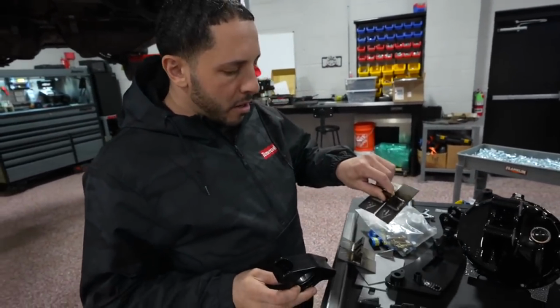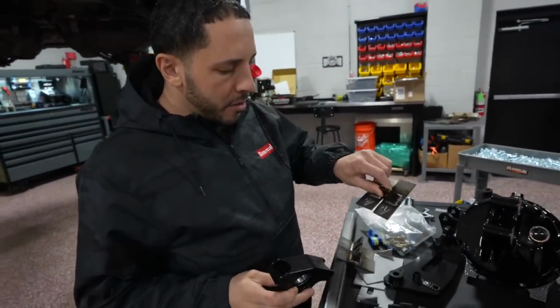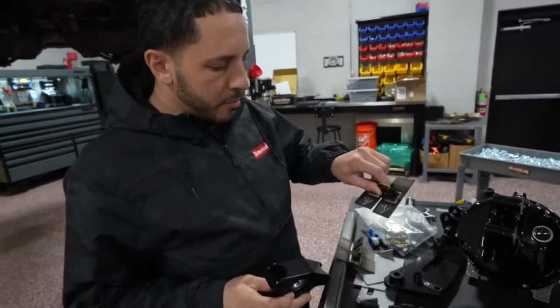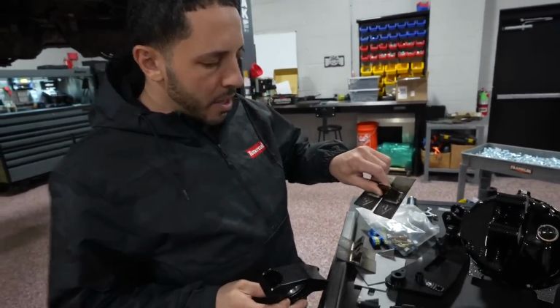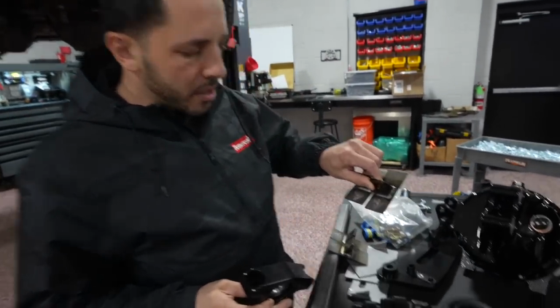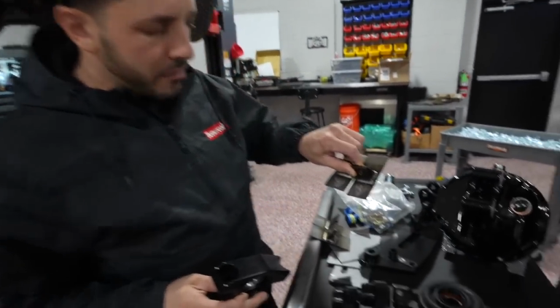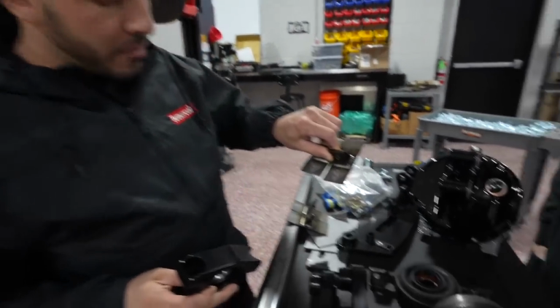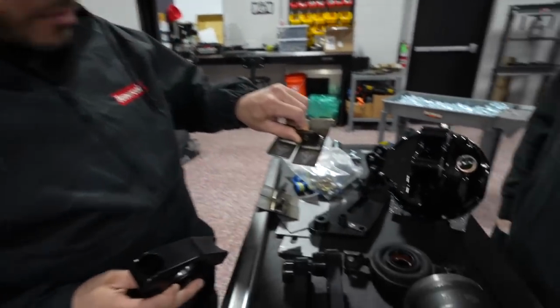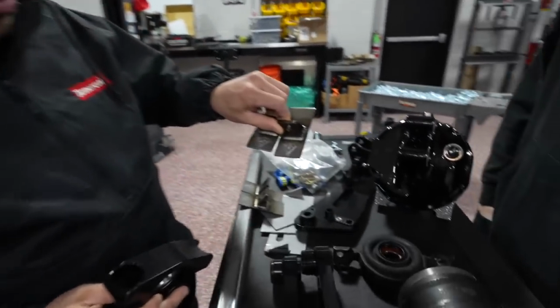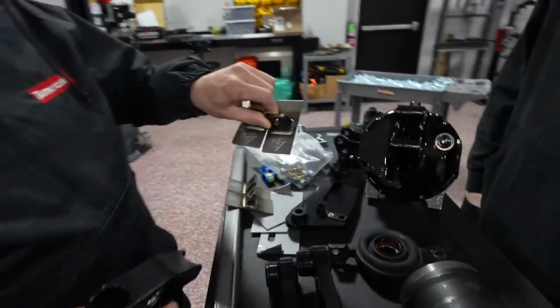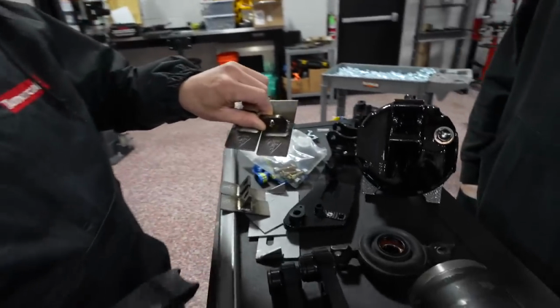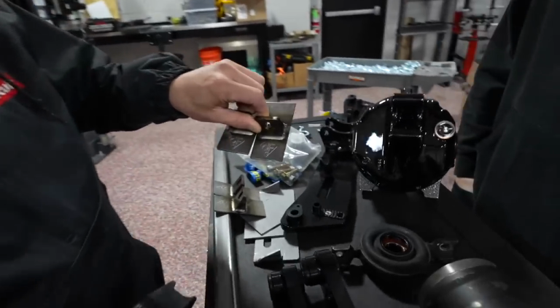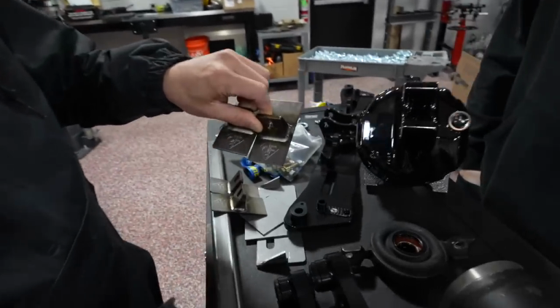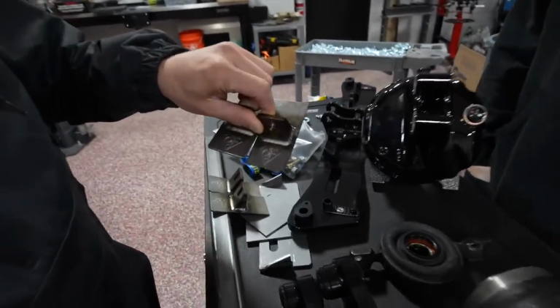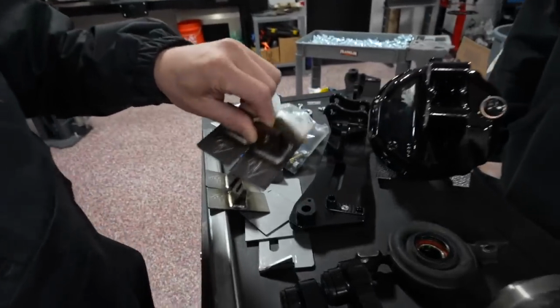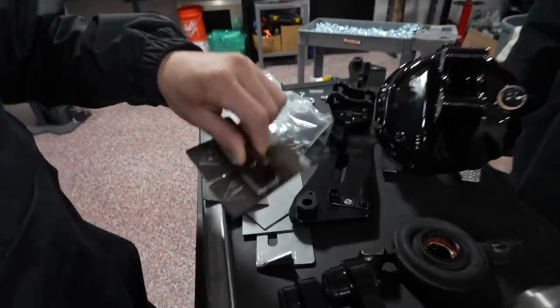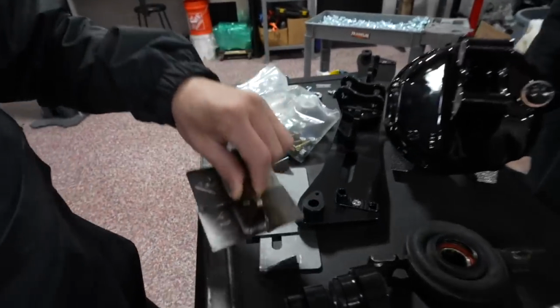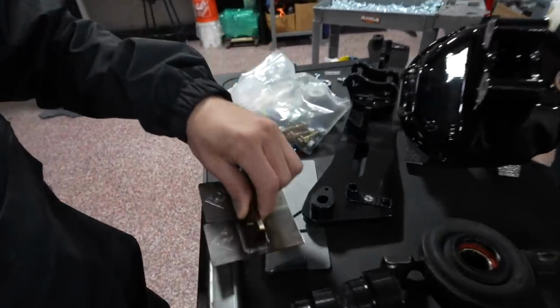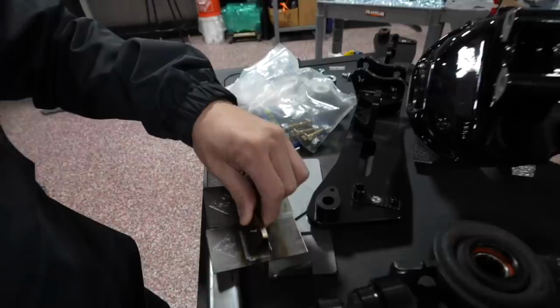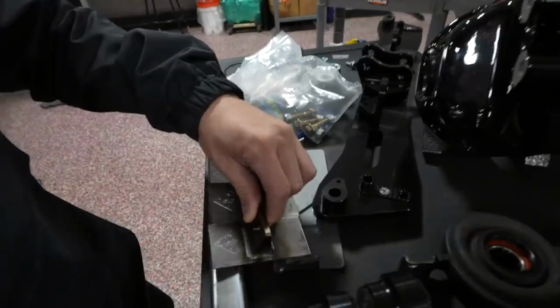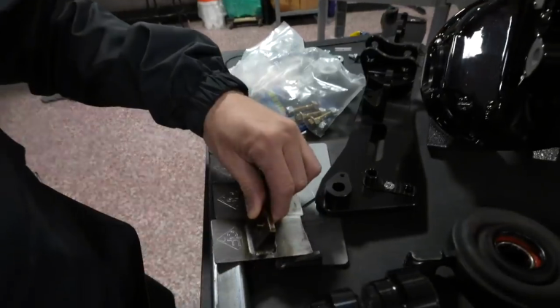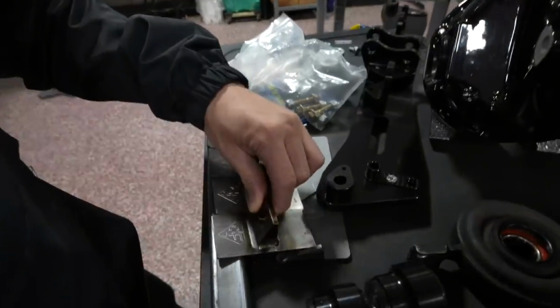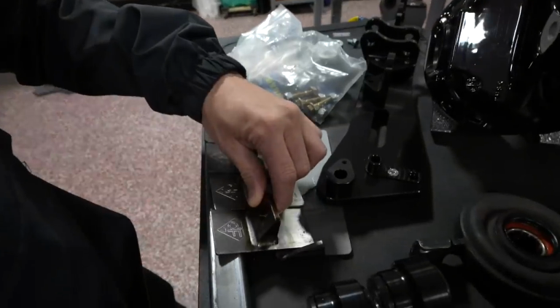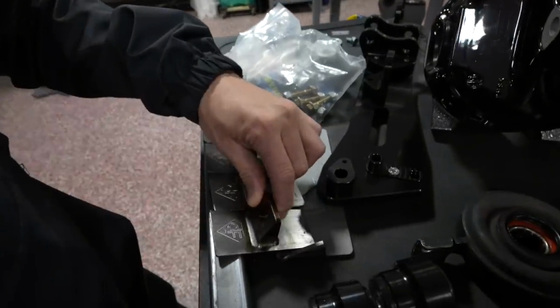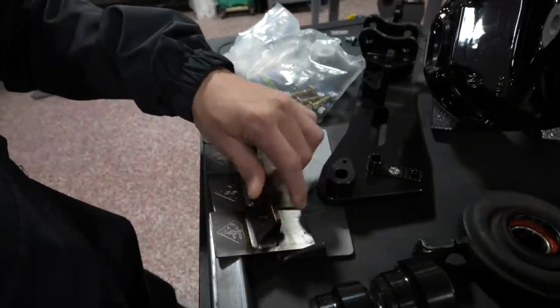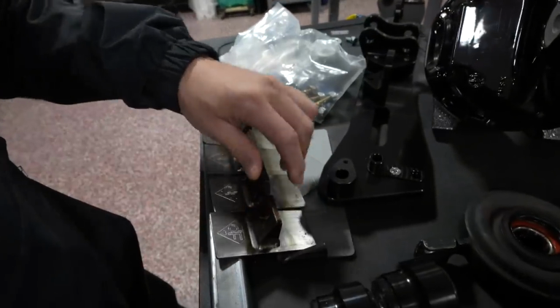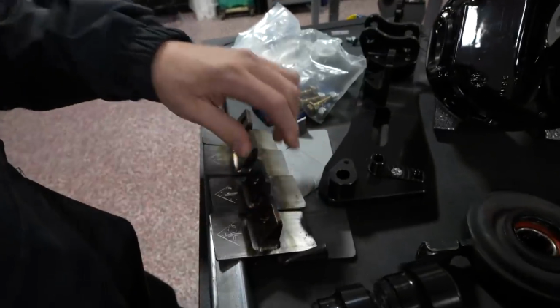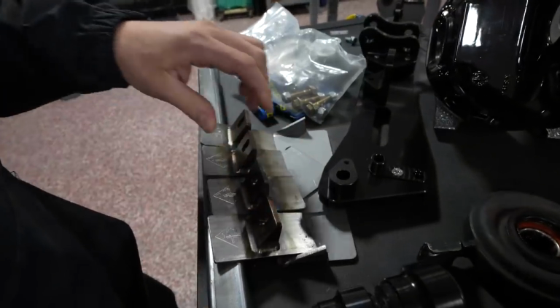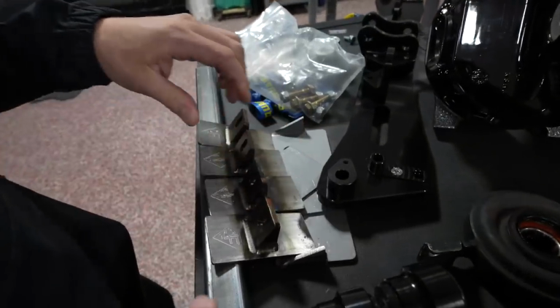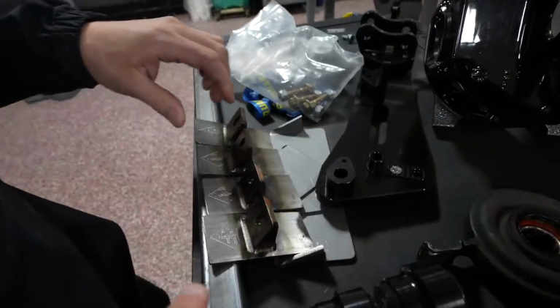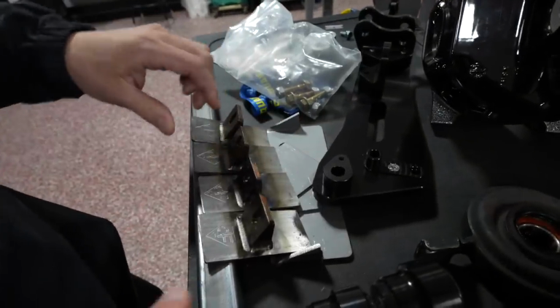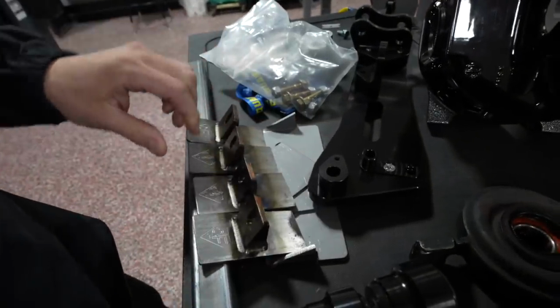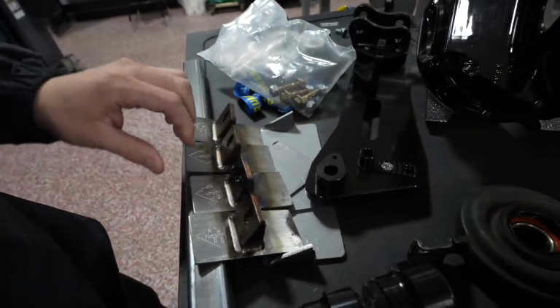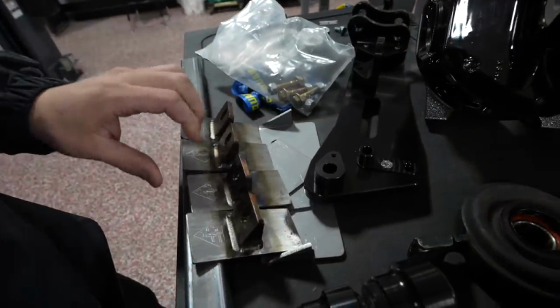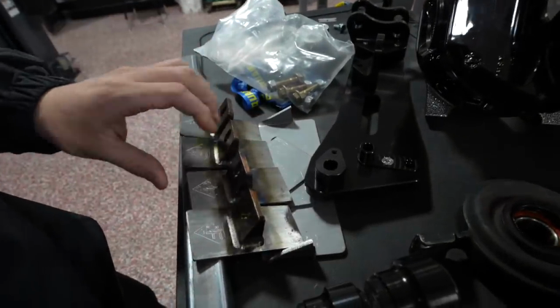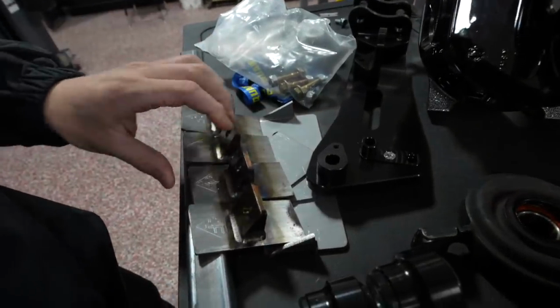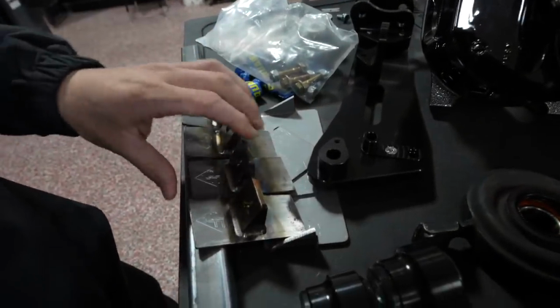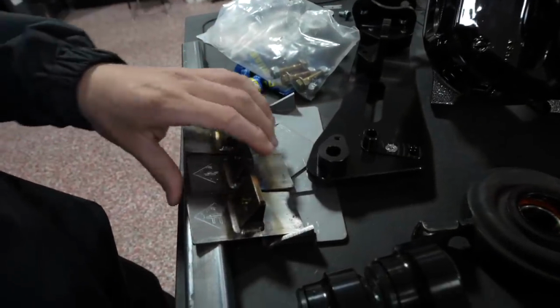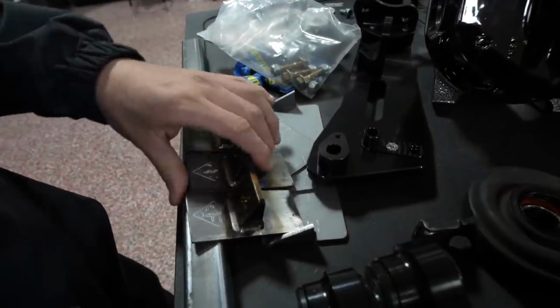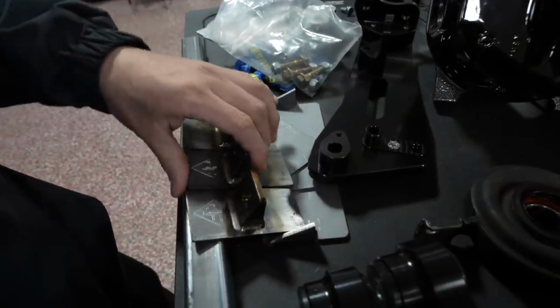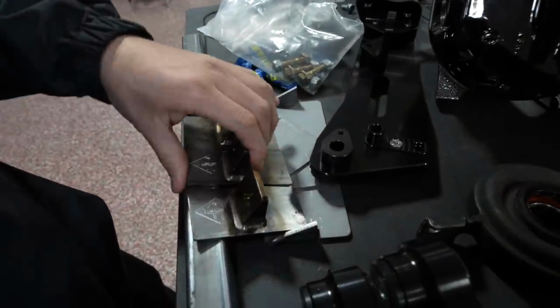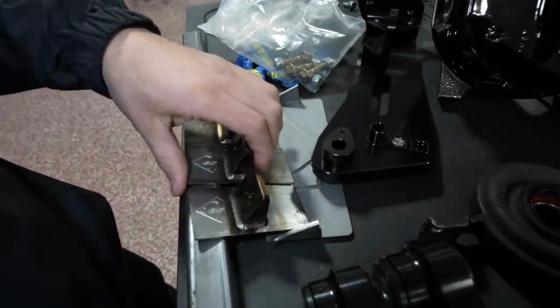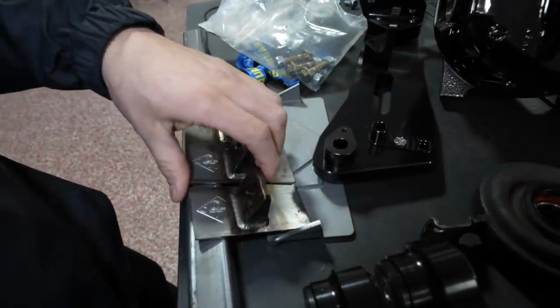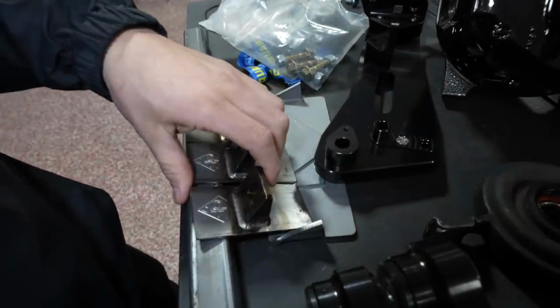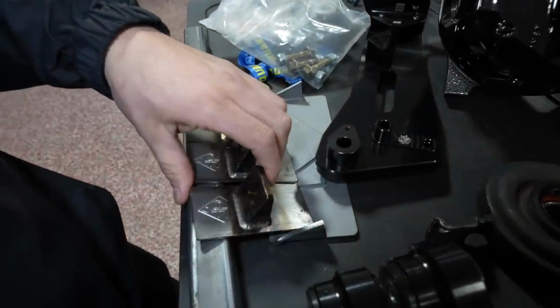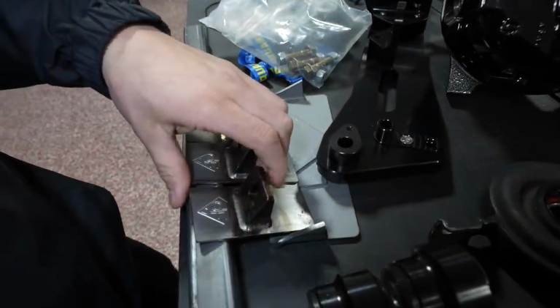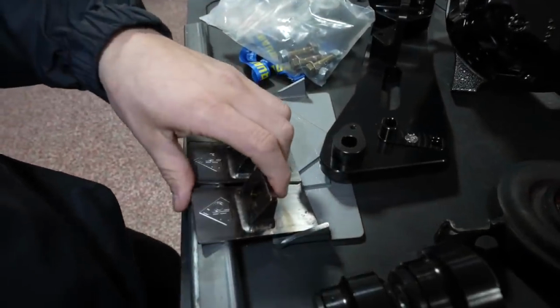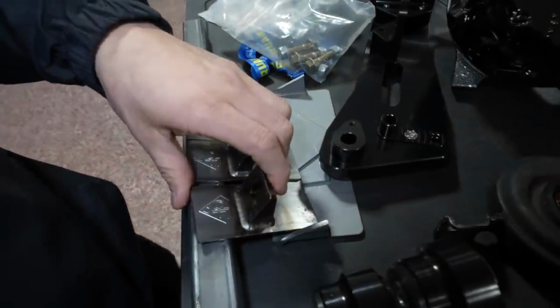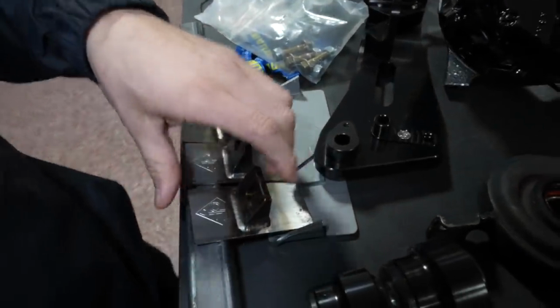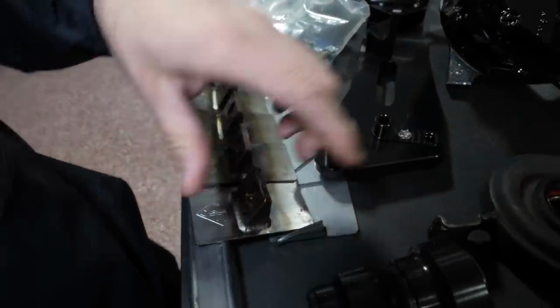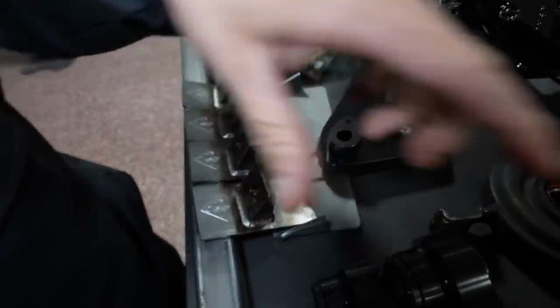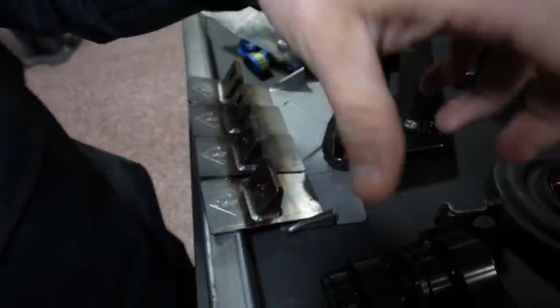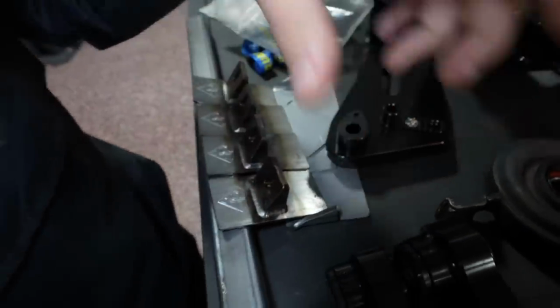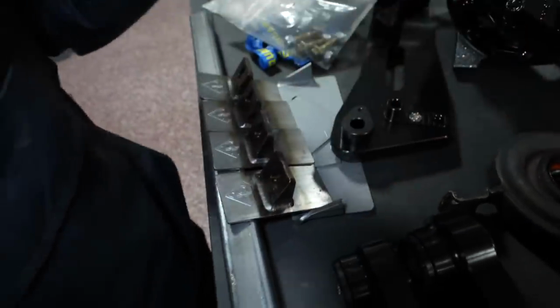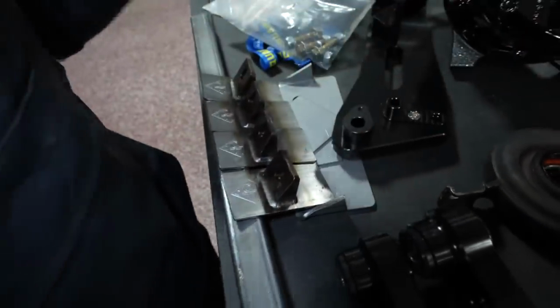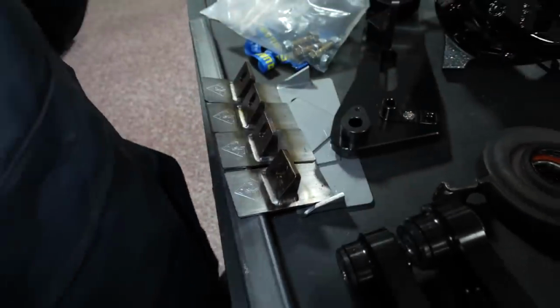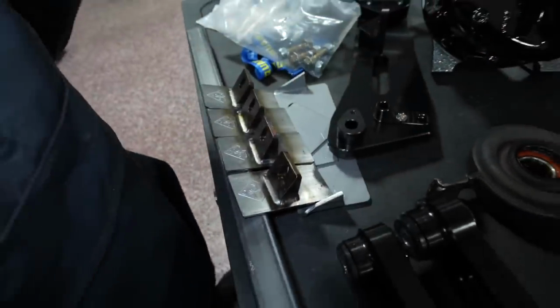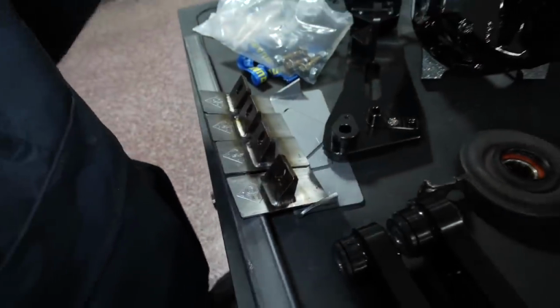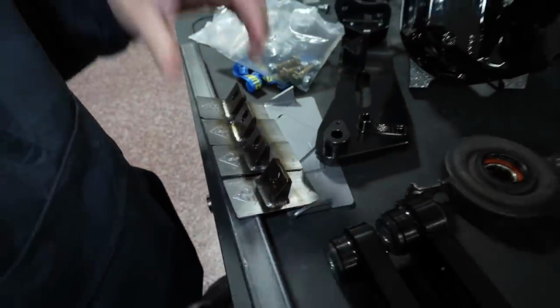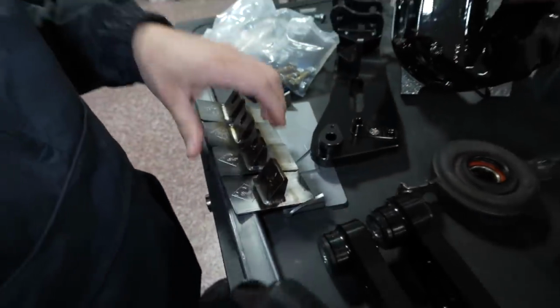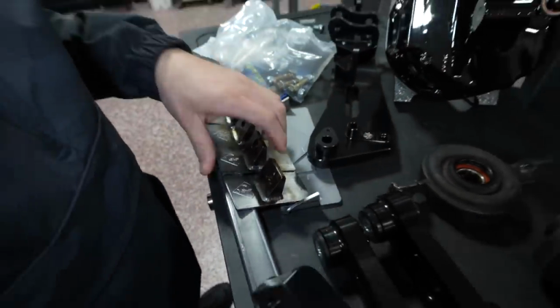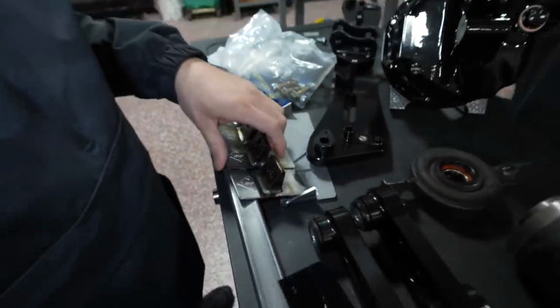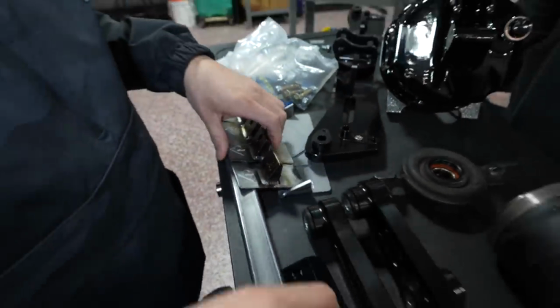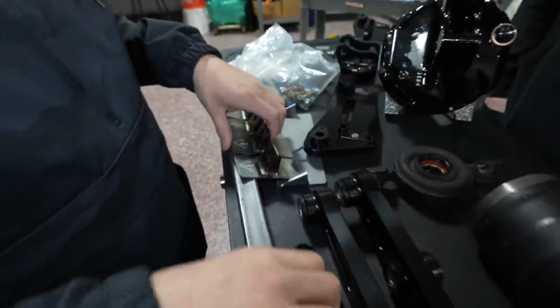These brackets are from Diamond Fab. This is what holds the viscous up — these get welded up into the tunnel.